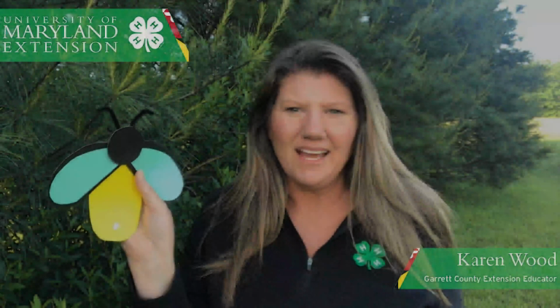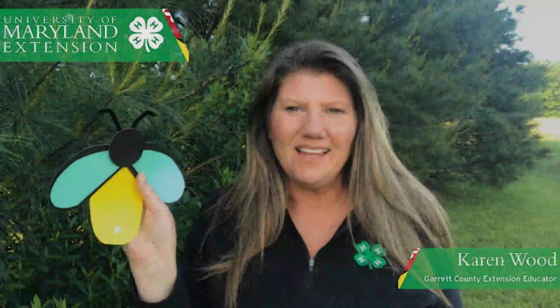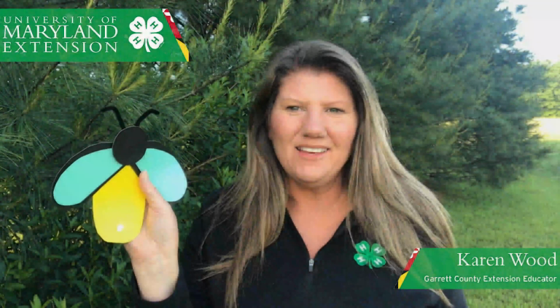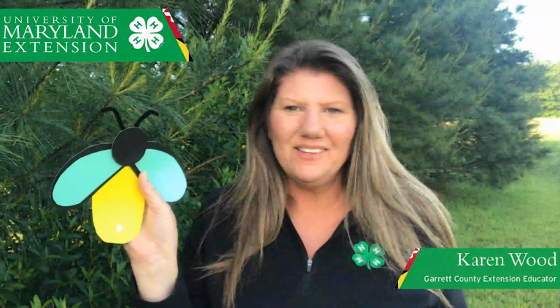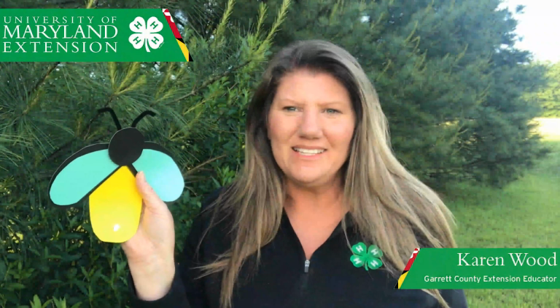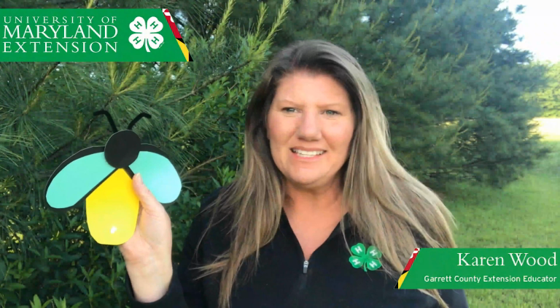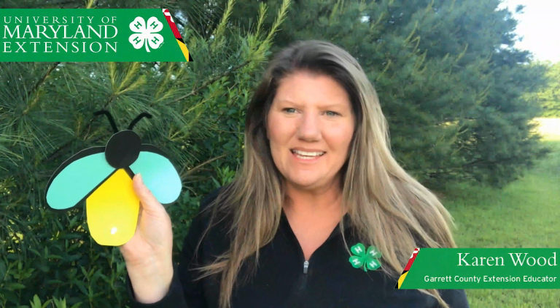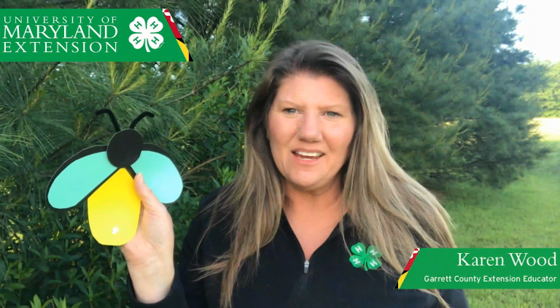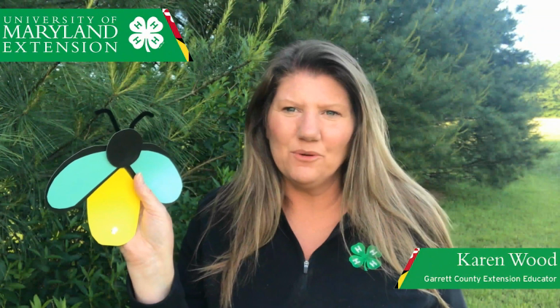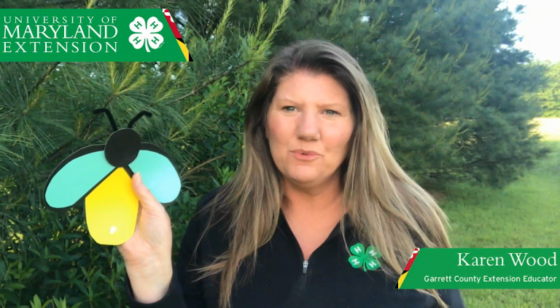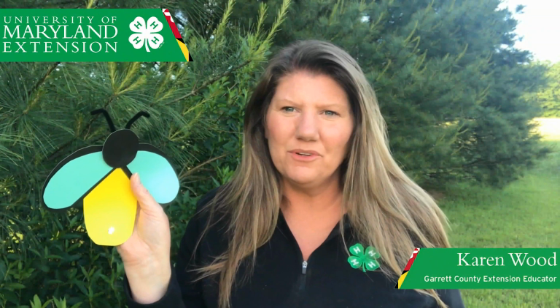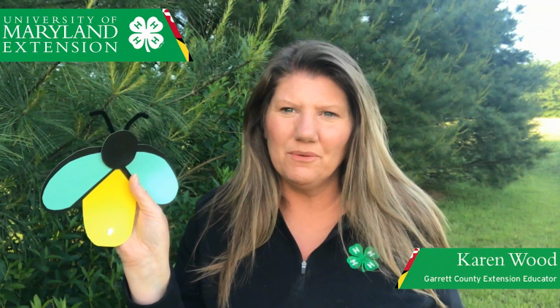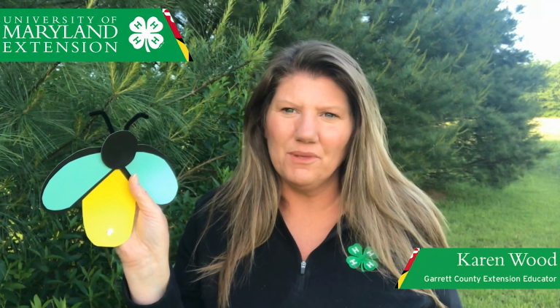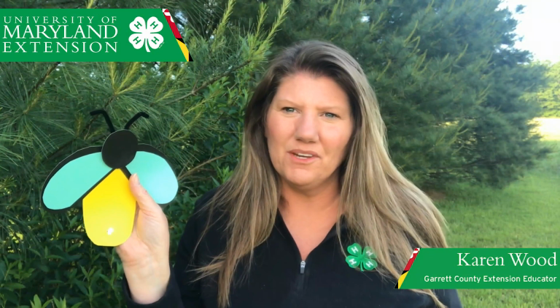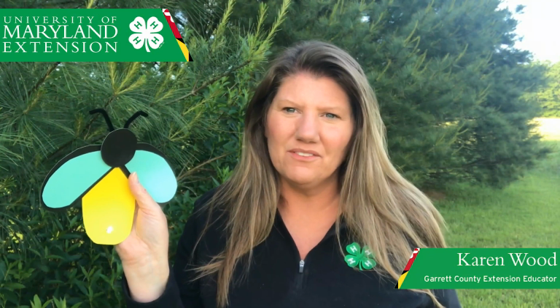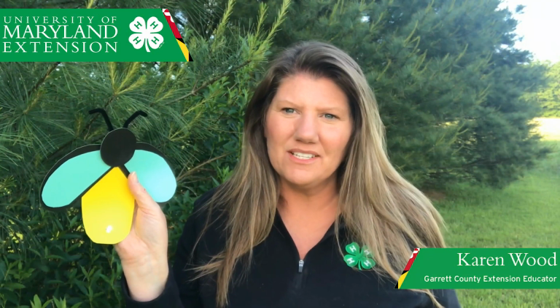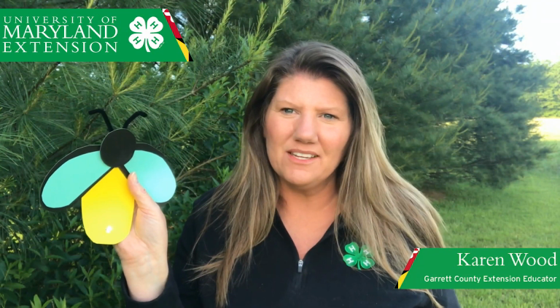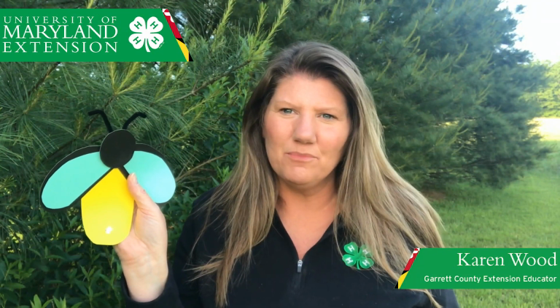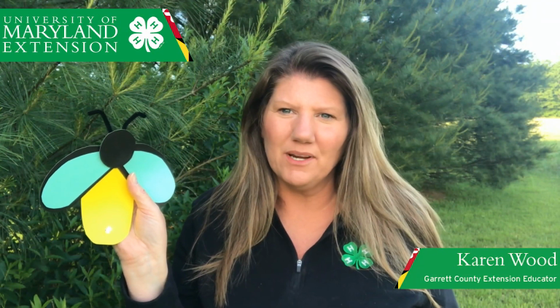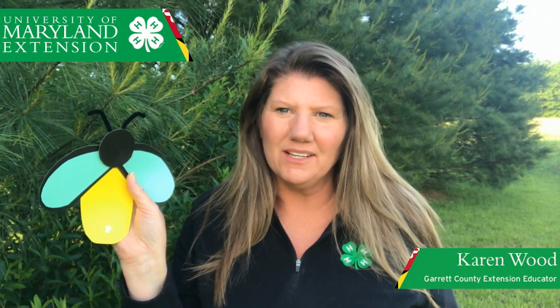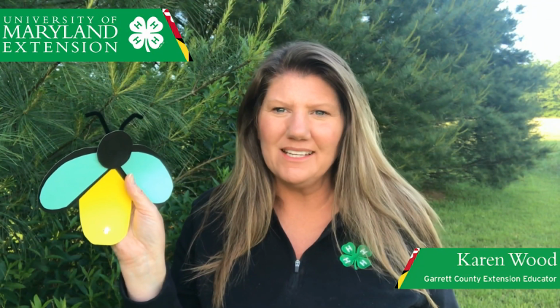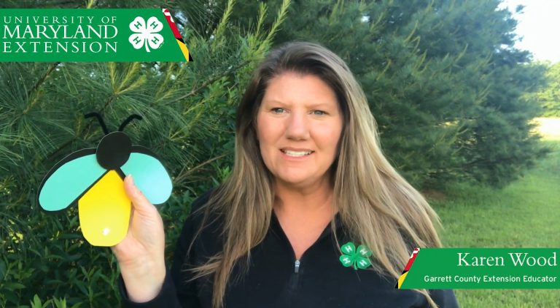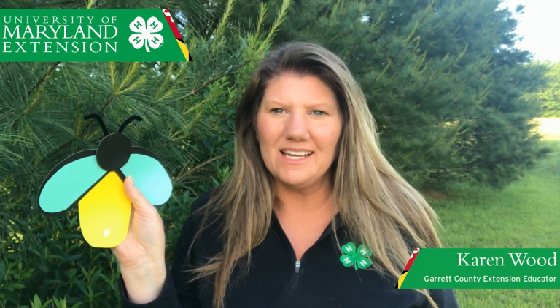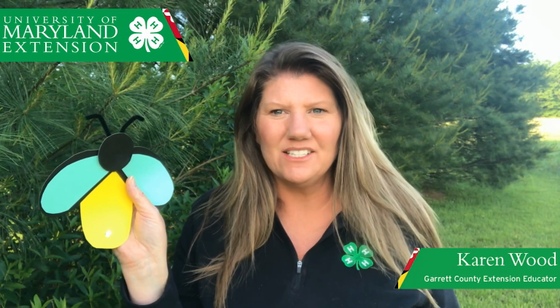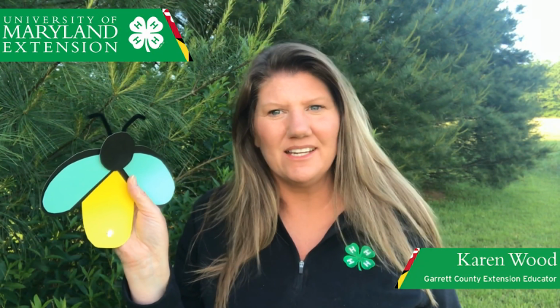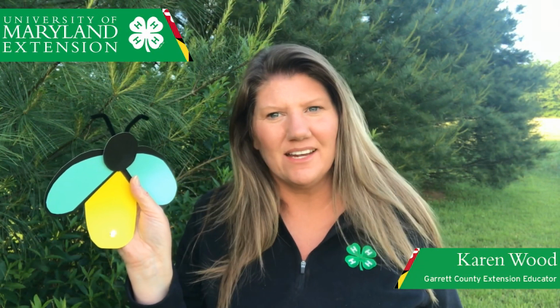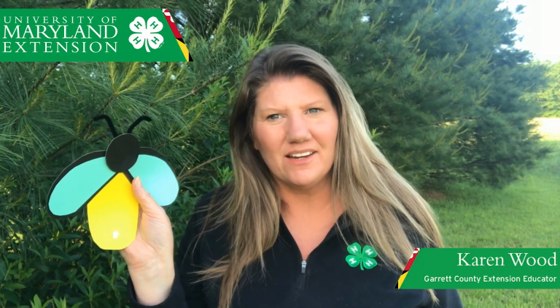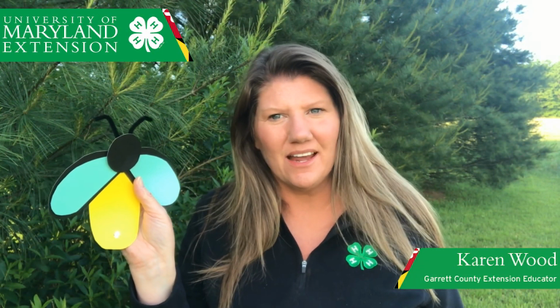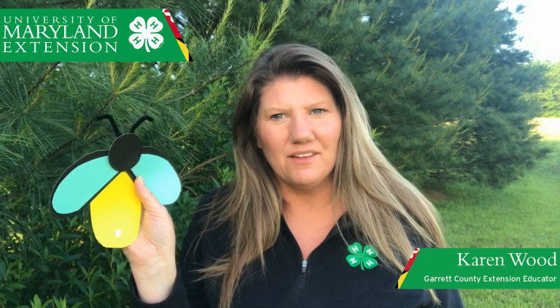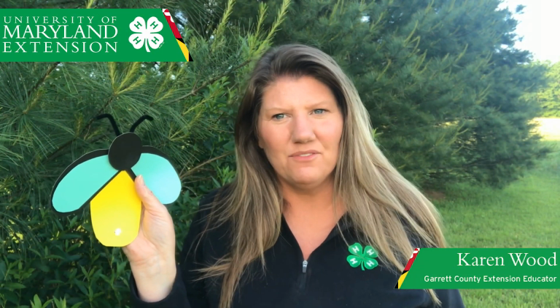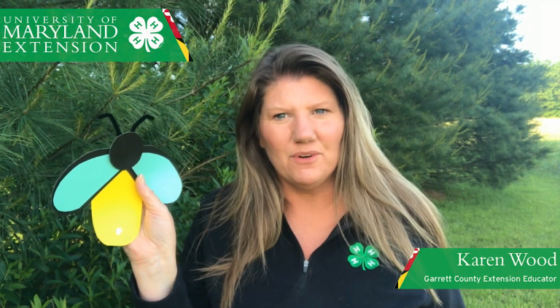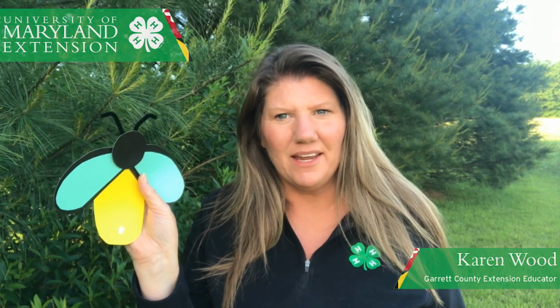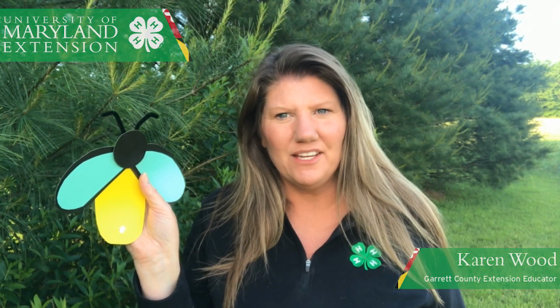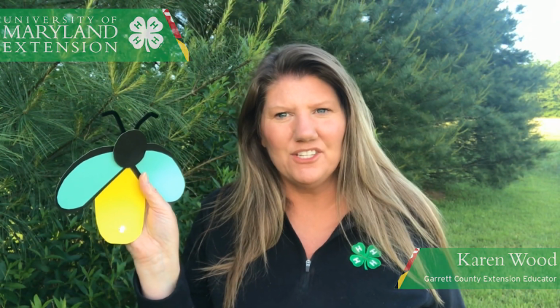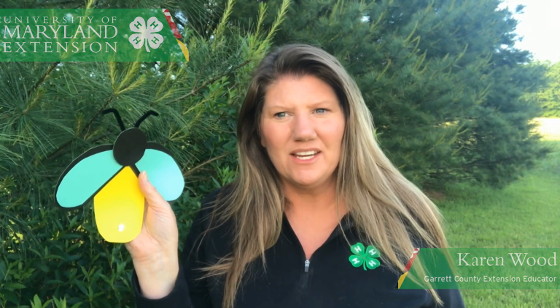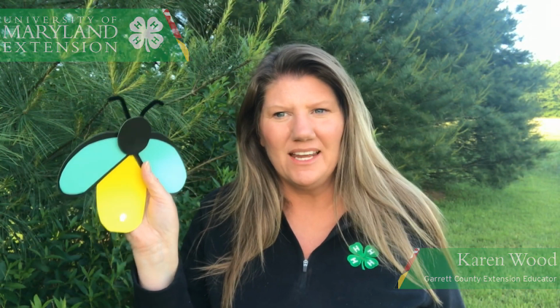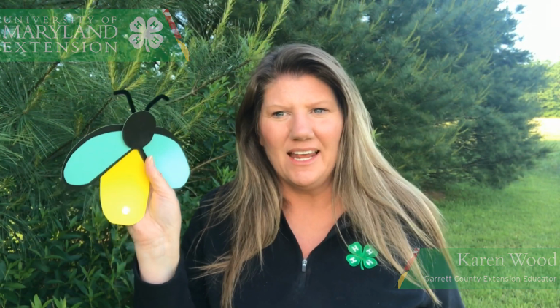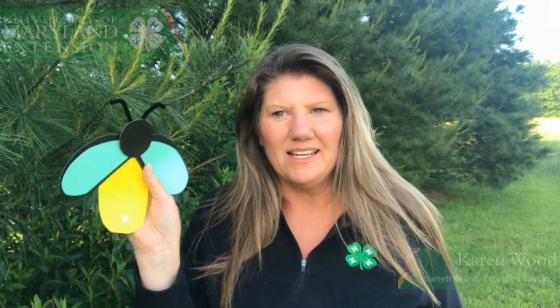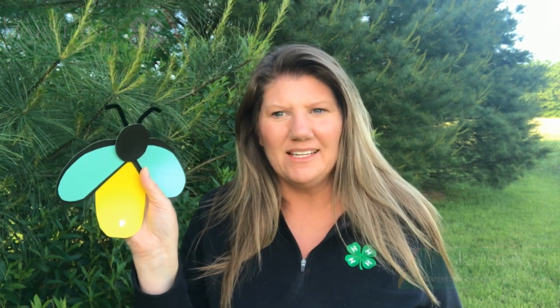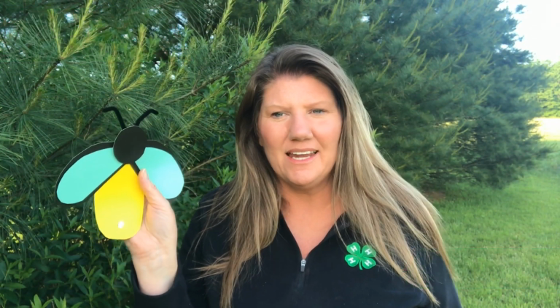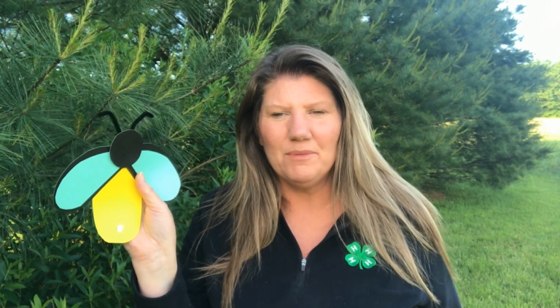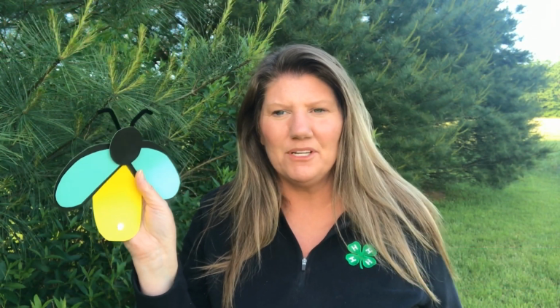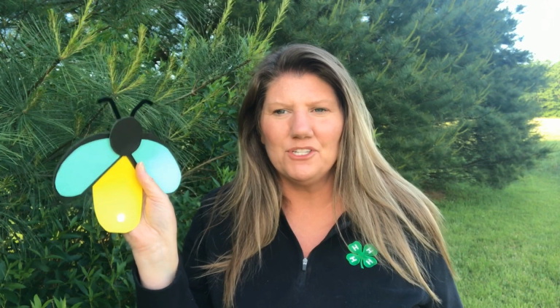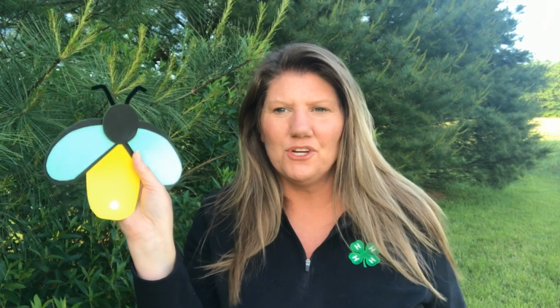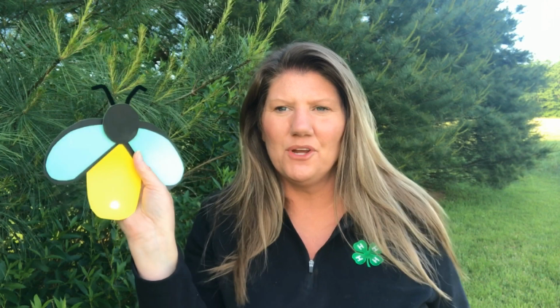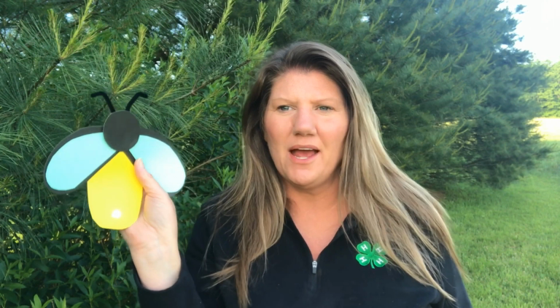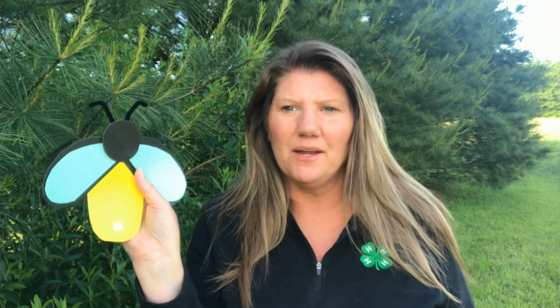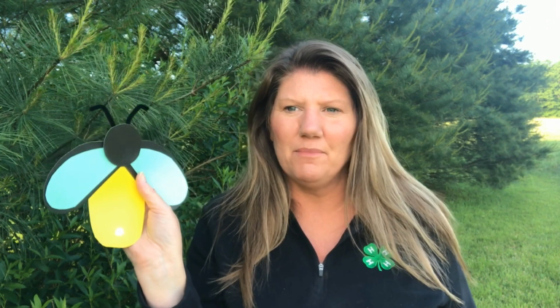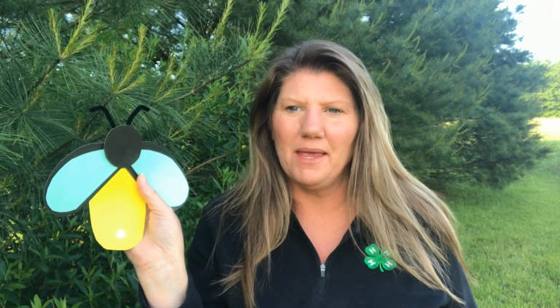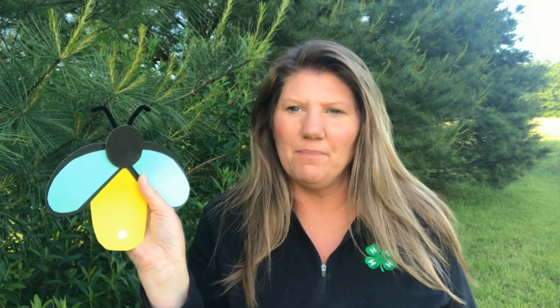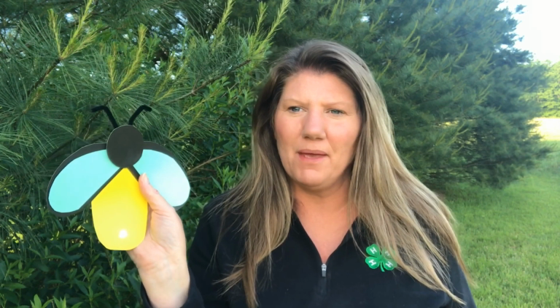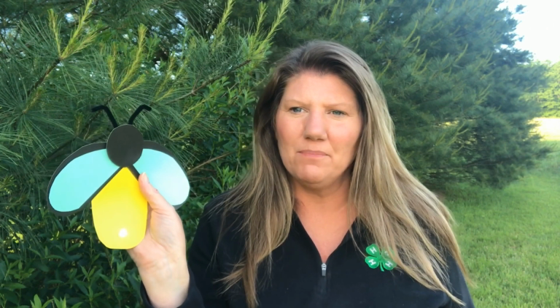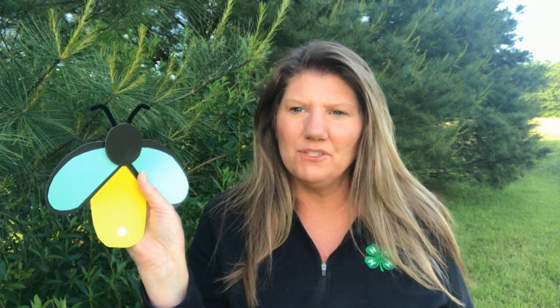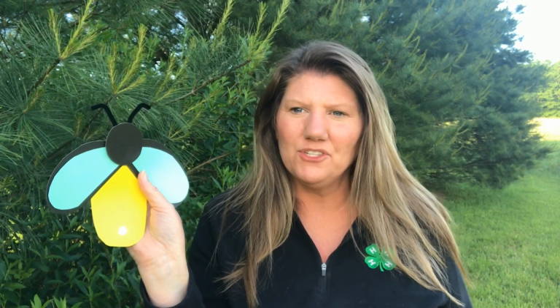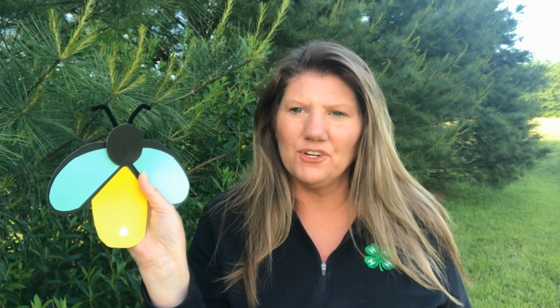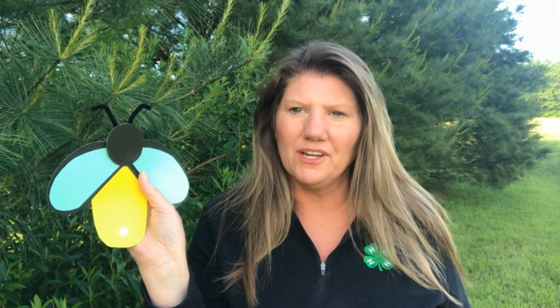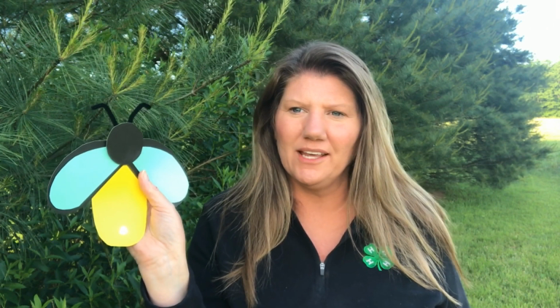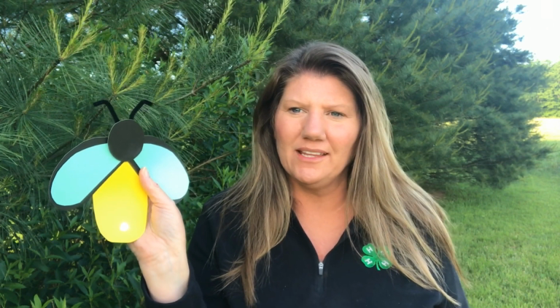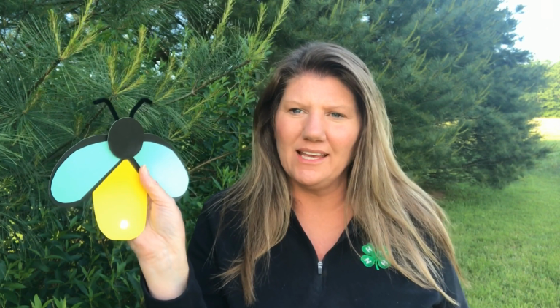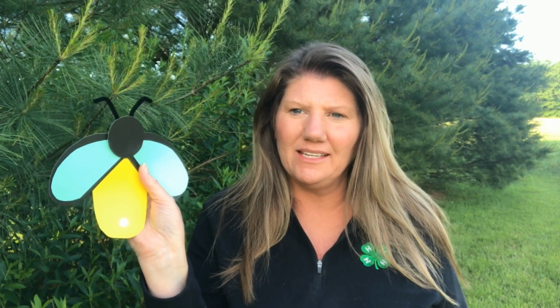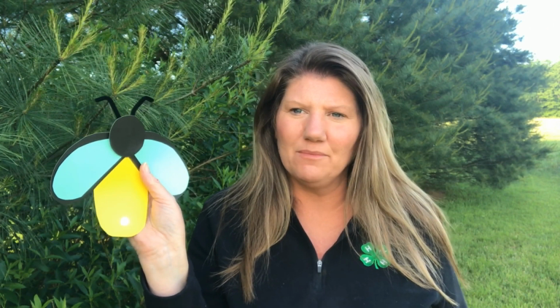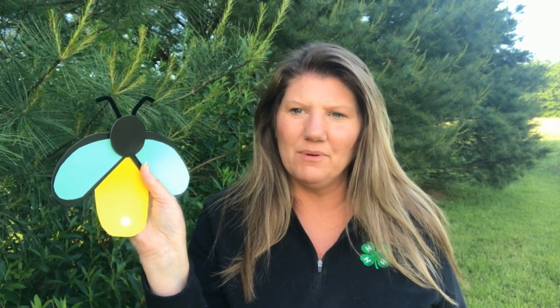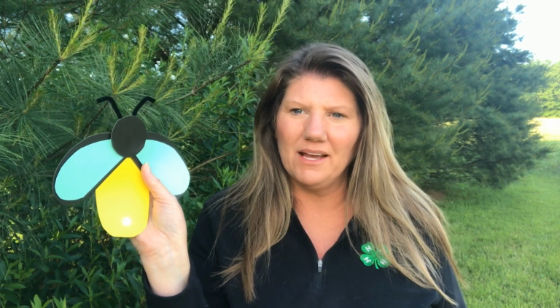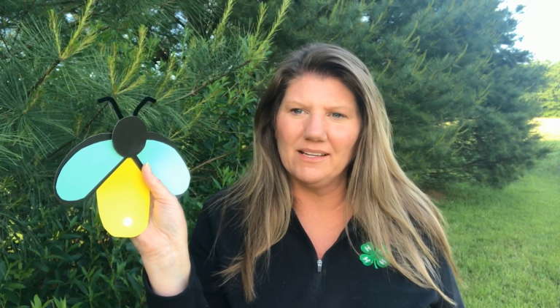Hello, this is Karen Wood from the University of Maryland Extension, Garrett County 4-H, and today I'm going to show you how to make a paper circuit lightning bug.